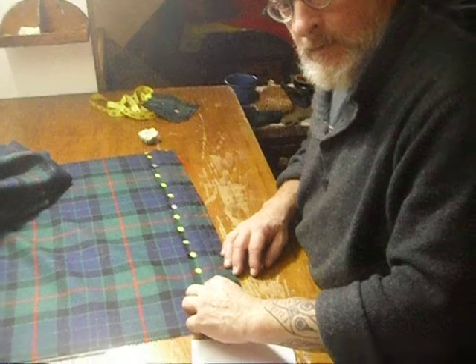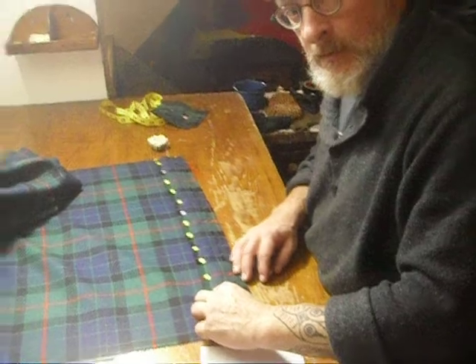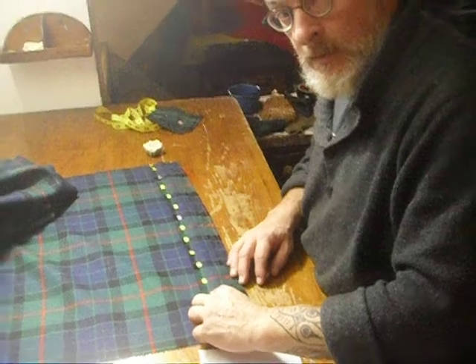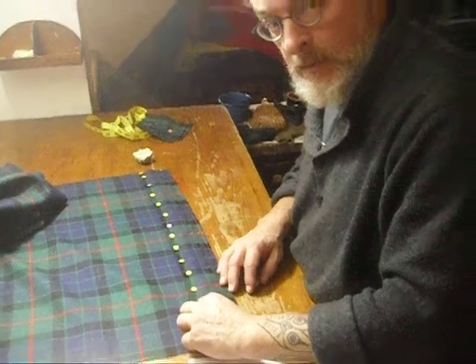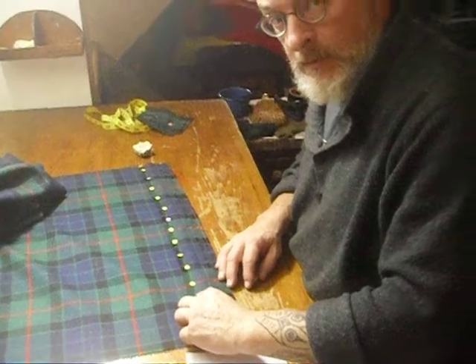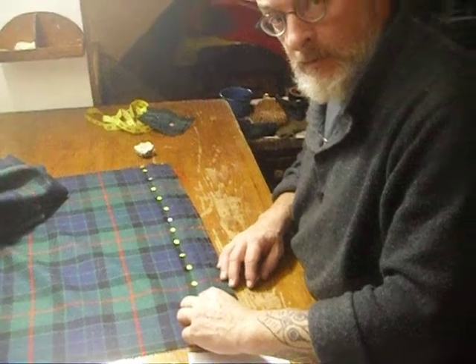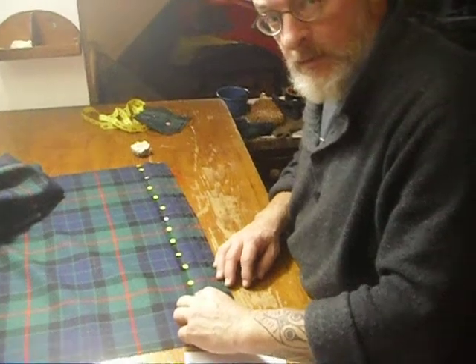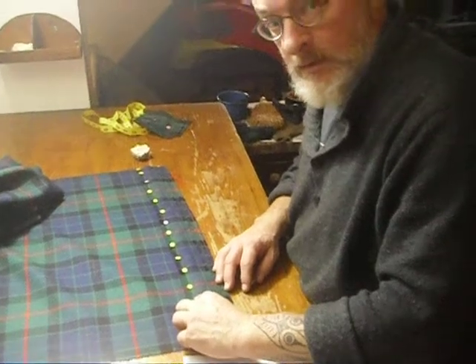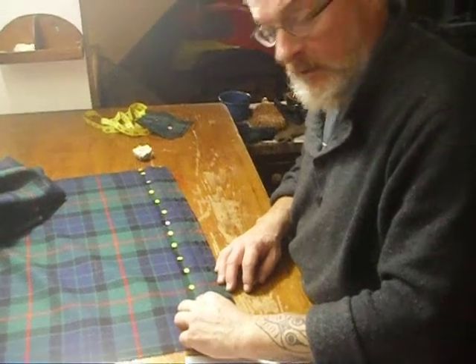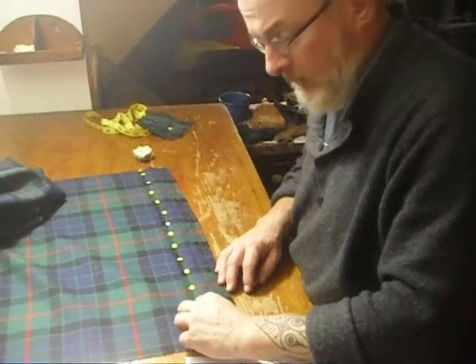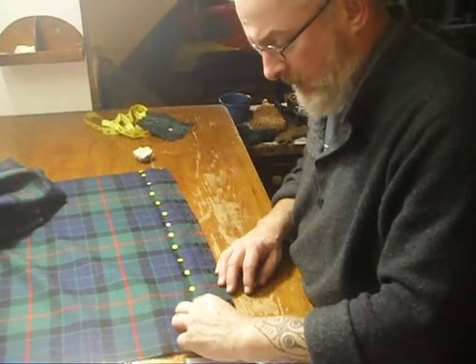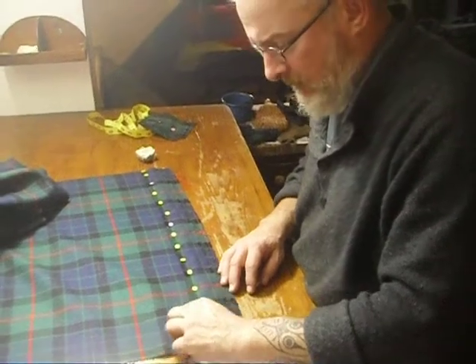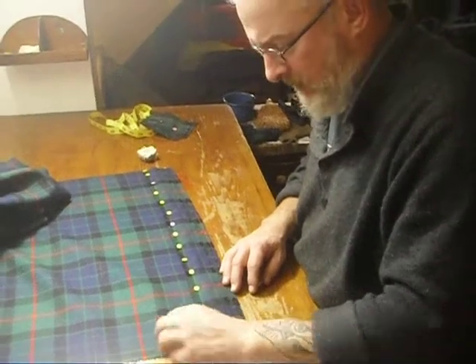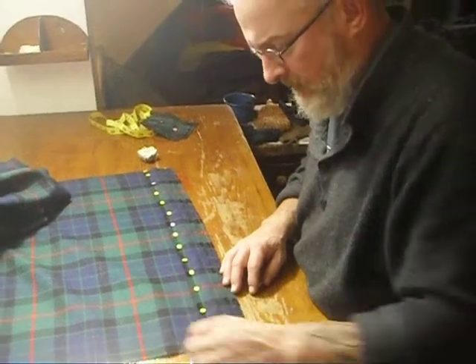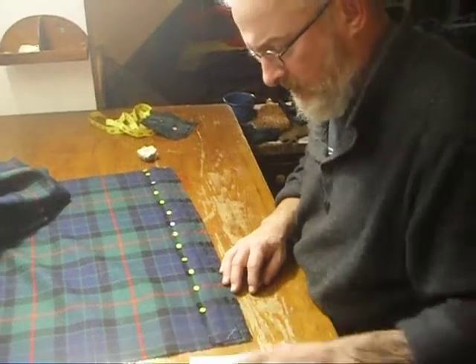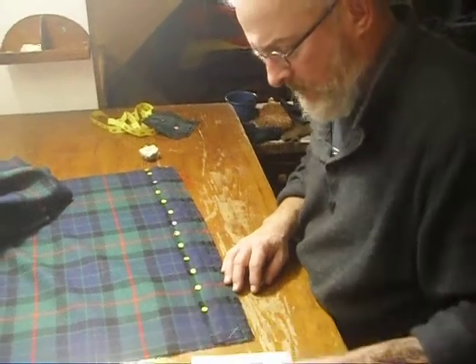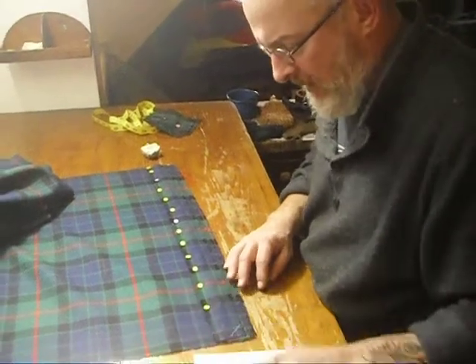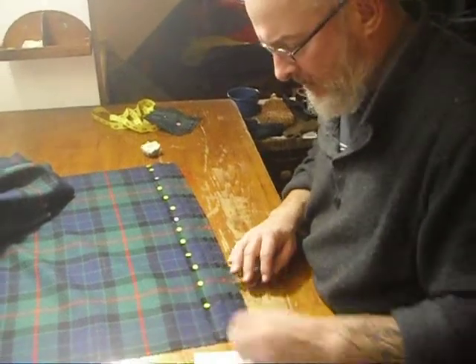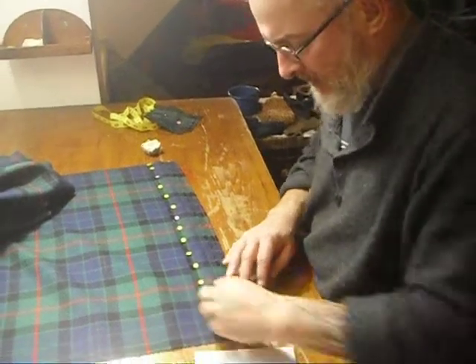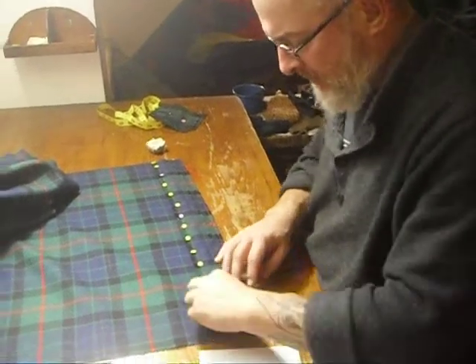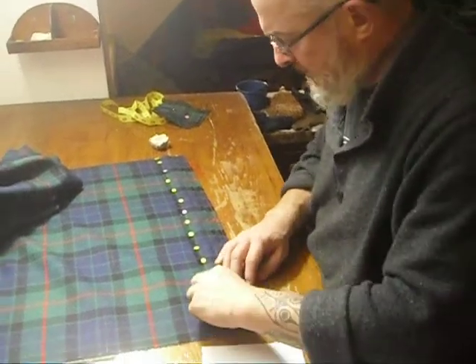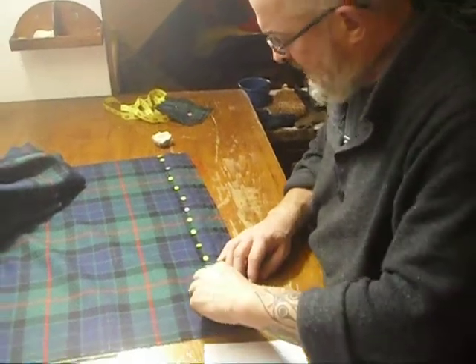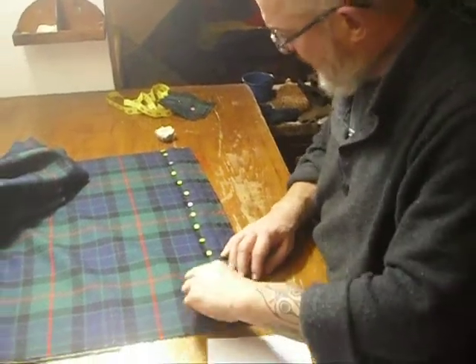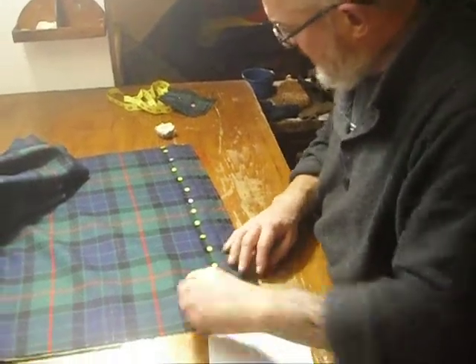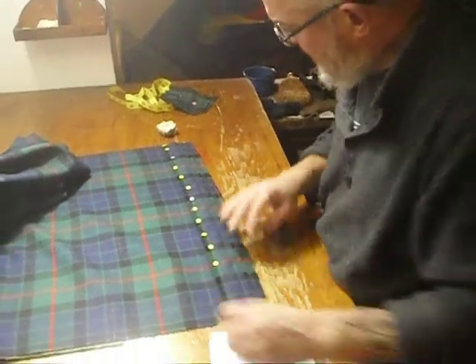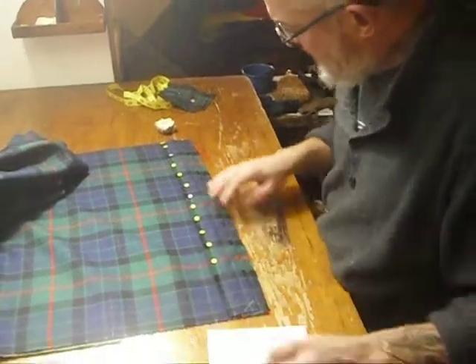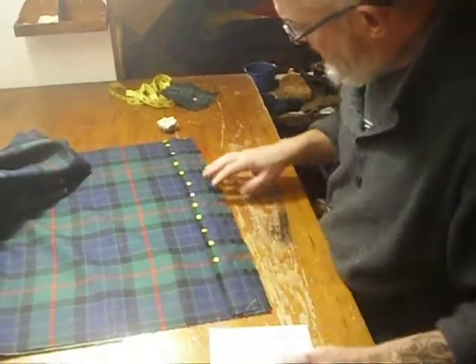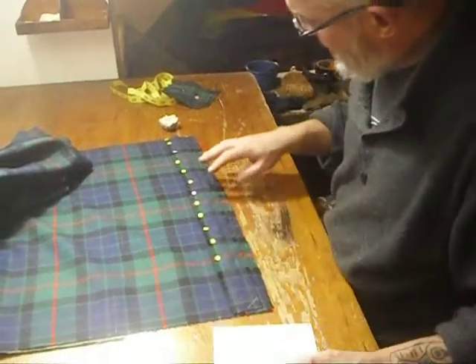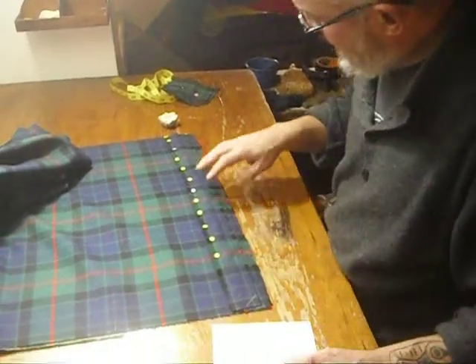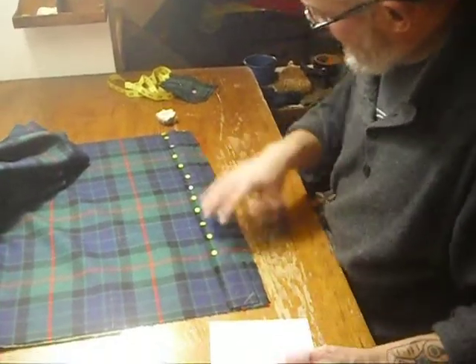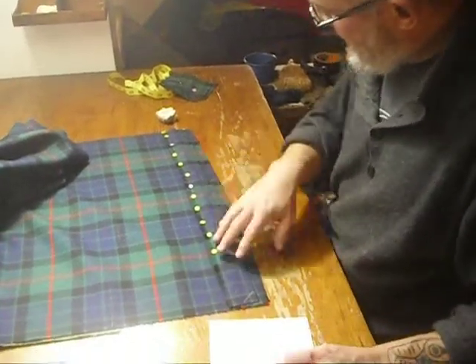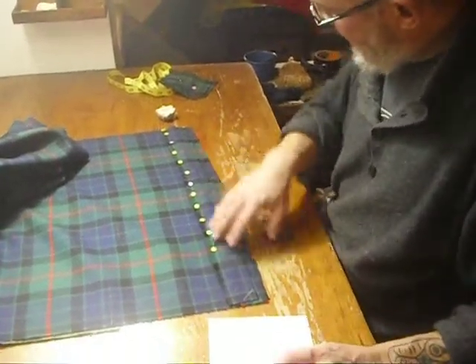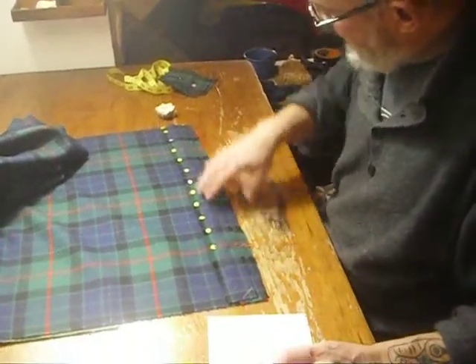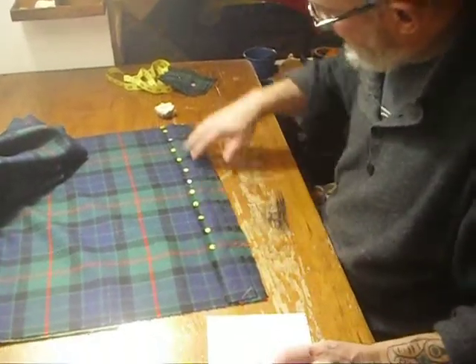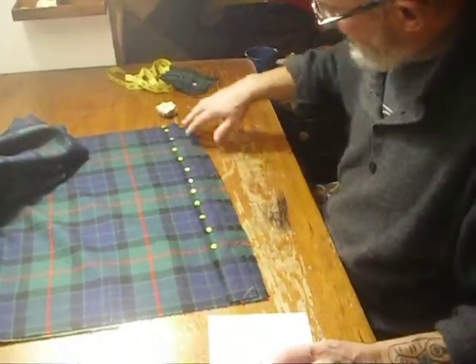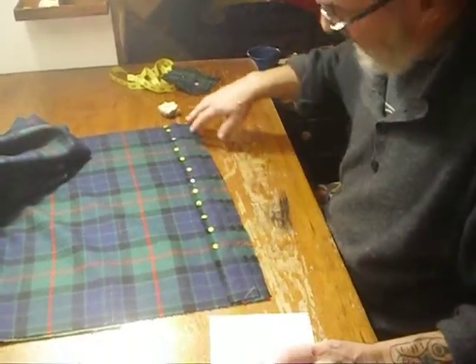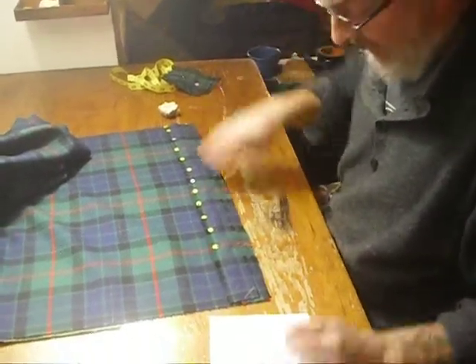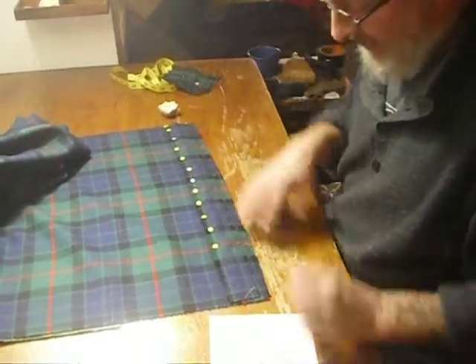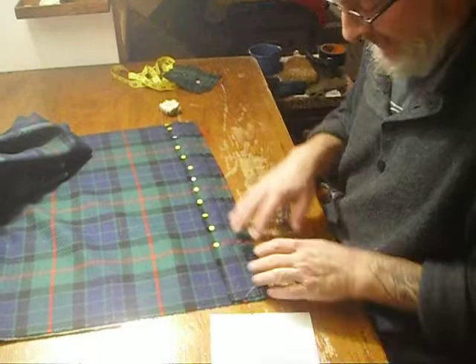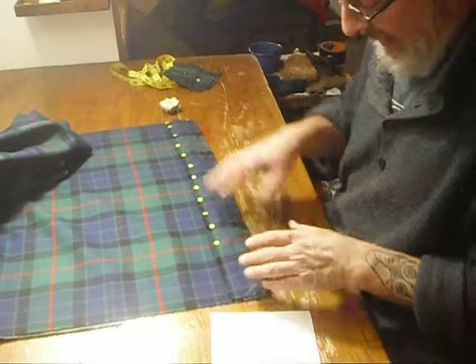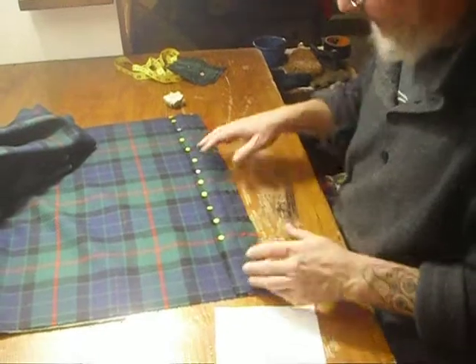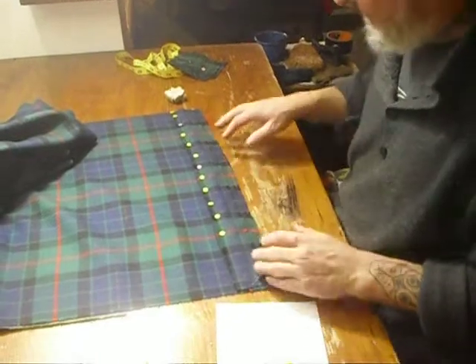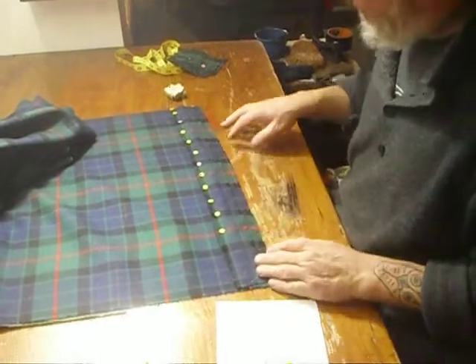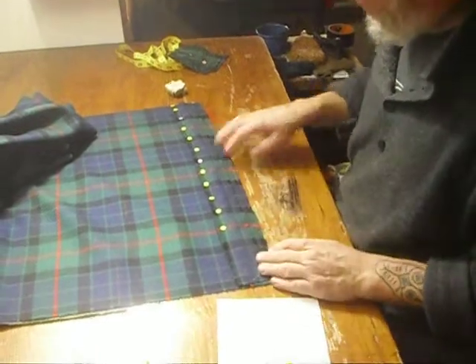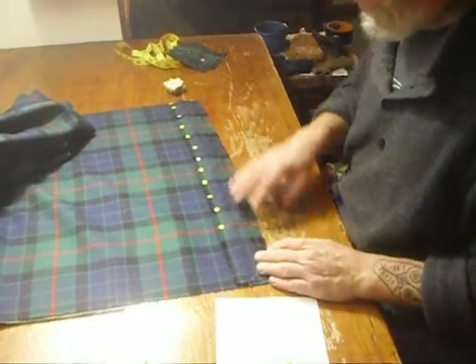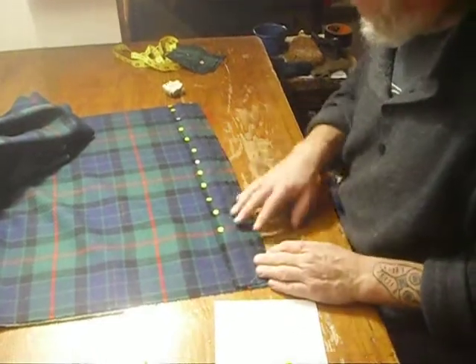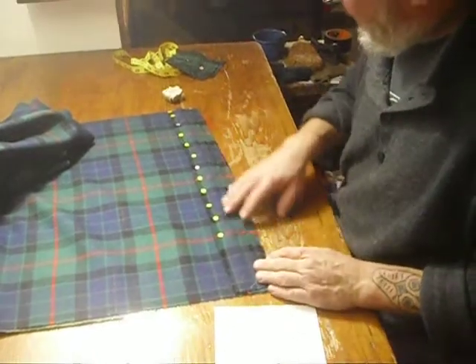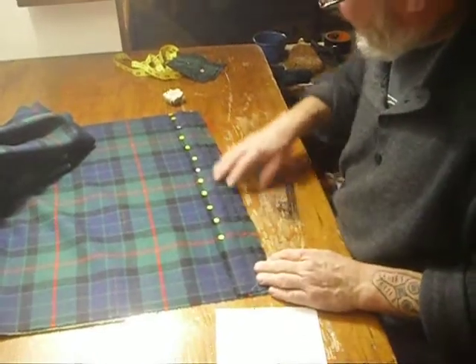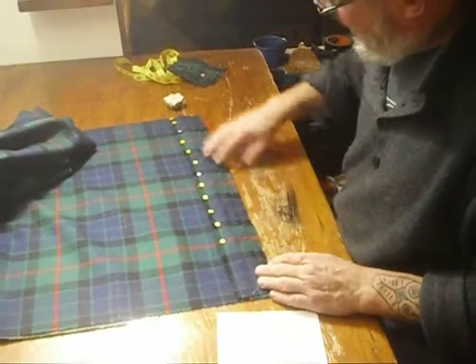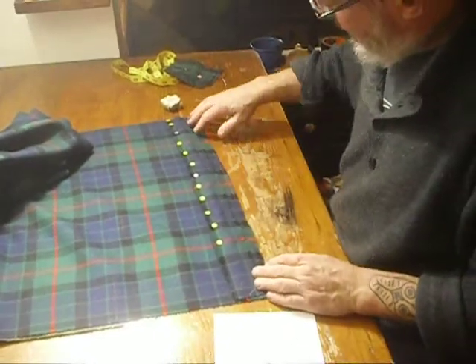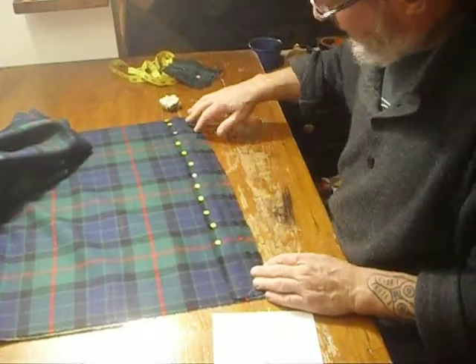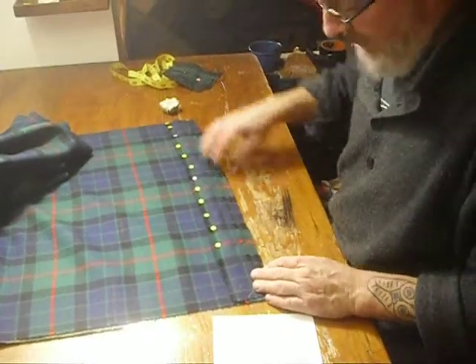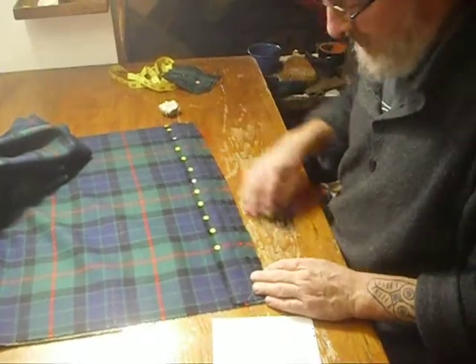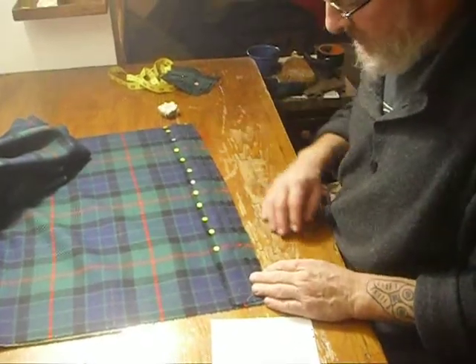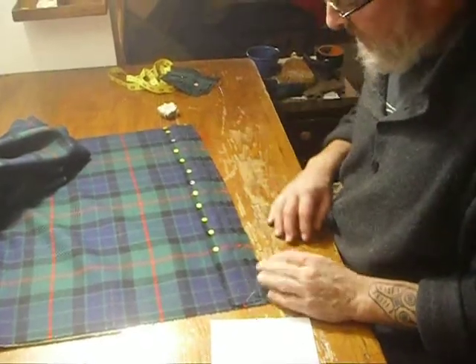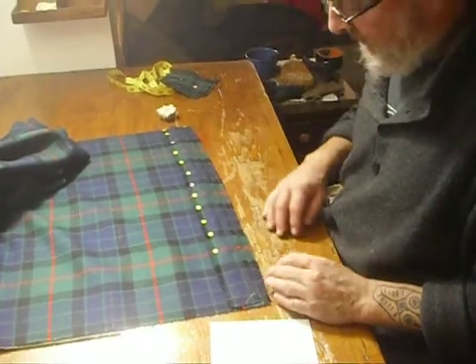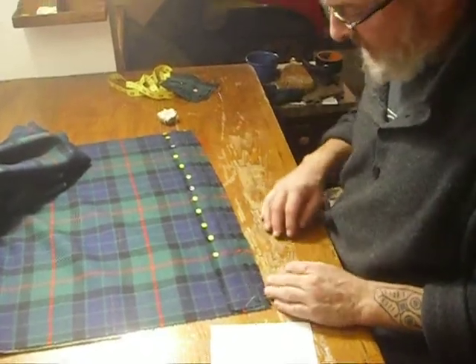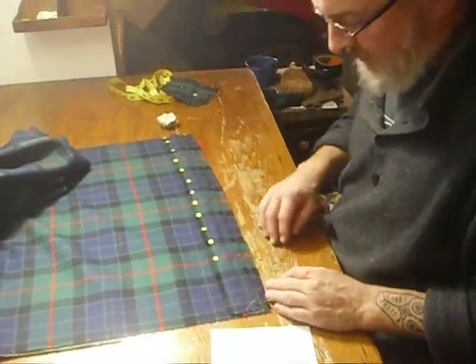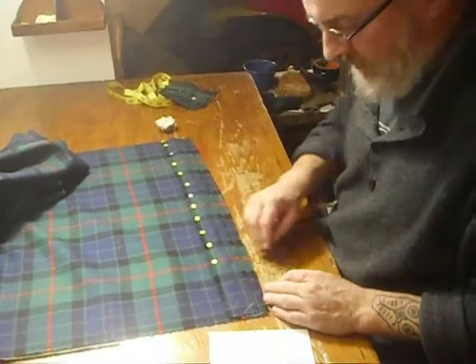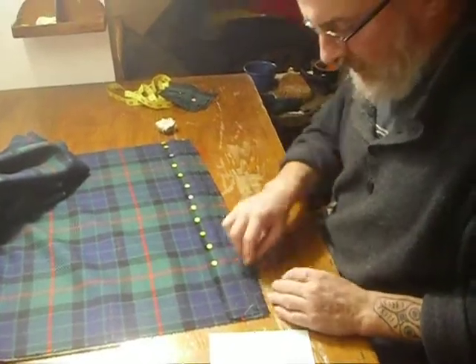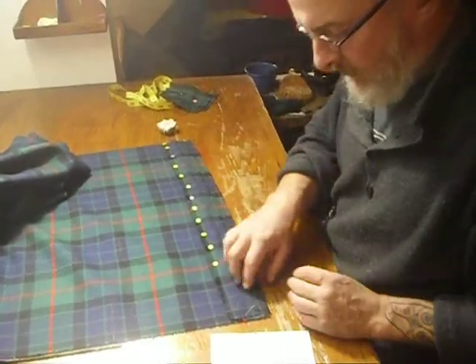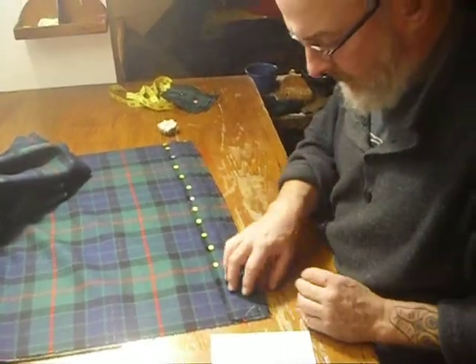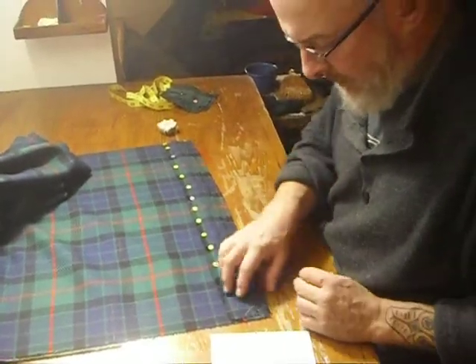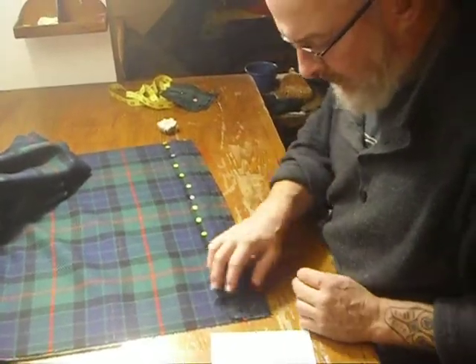Hey there, continuing with my methods. I'm just about to set — or actually have just set — the fringe on the edge of the outer apron.